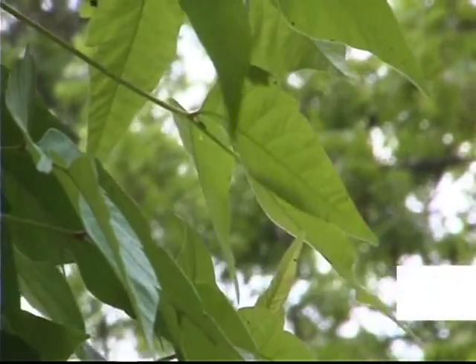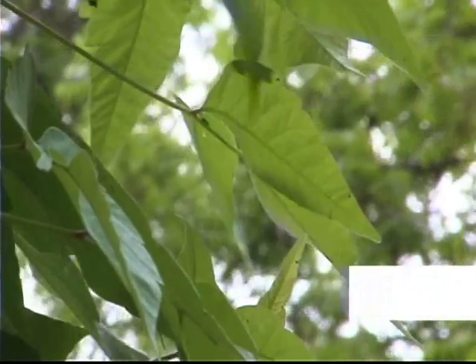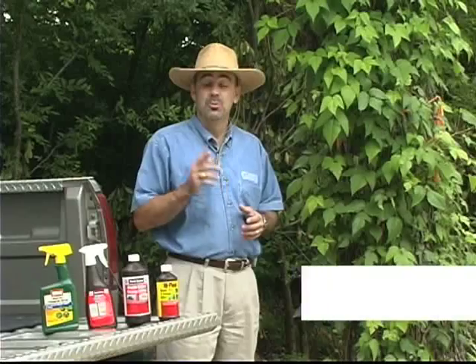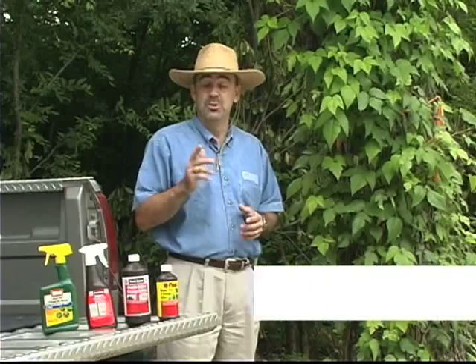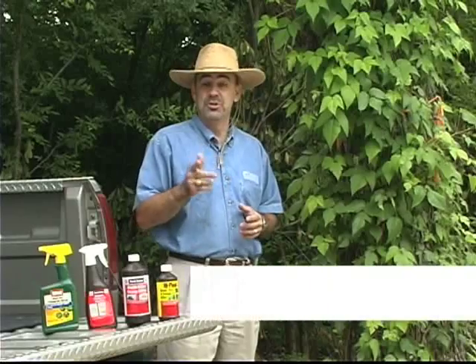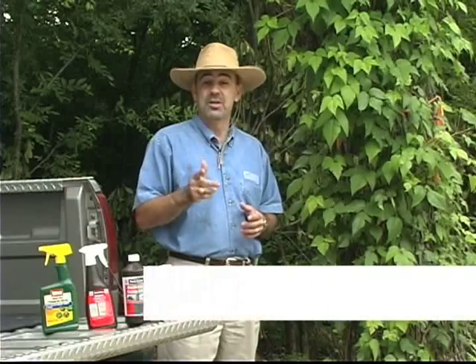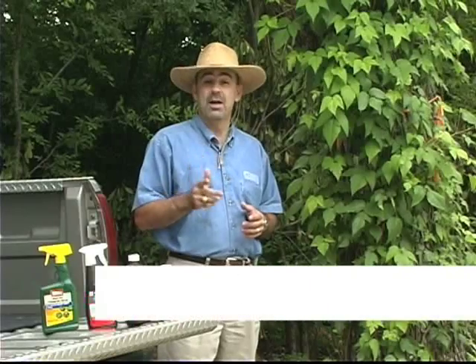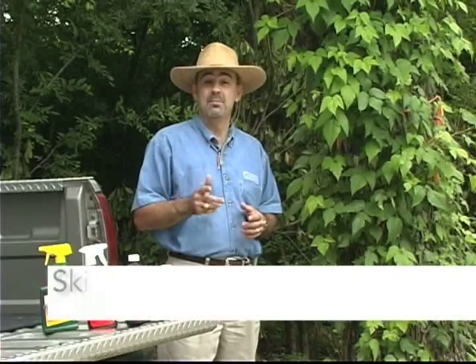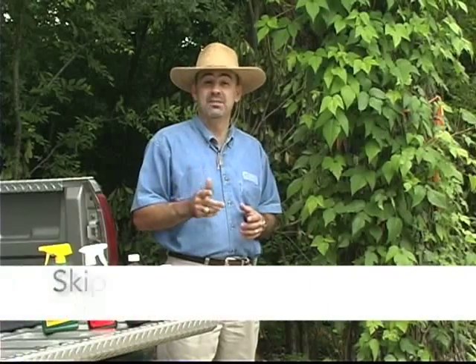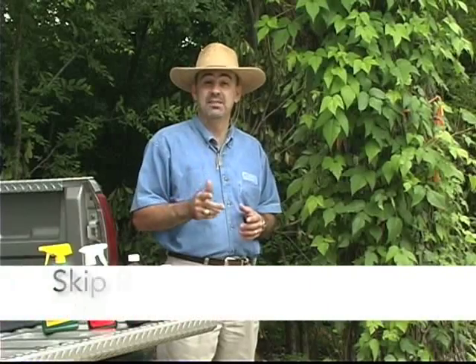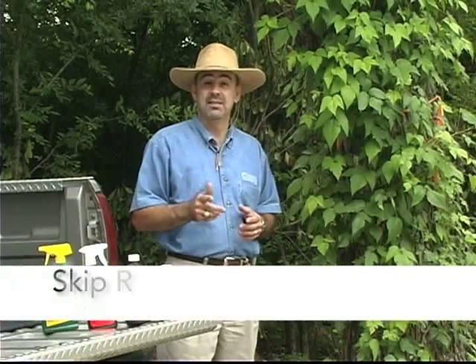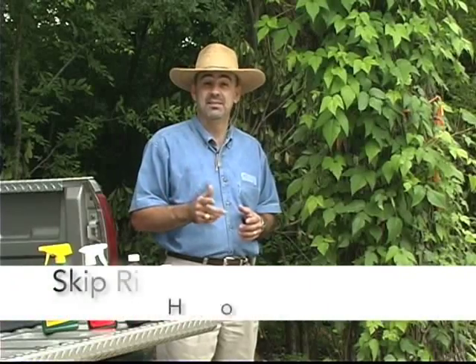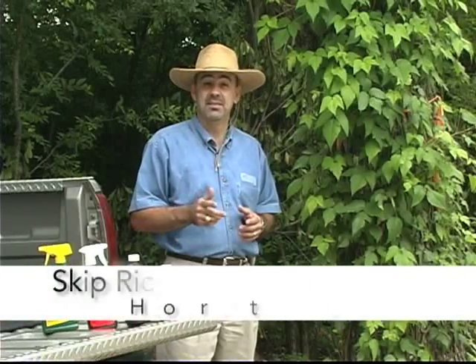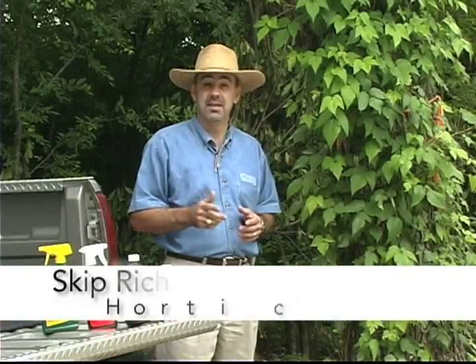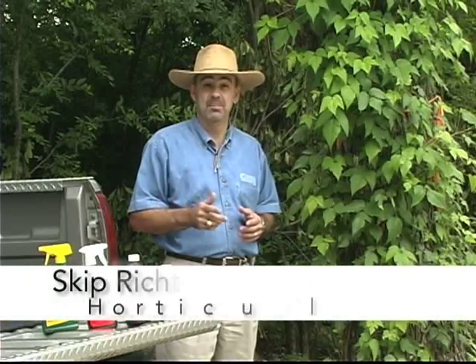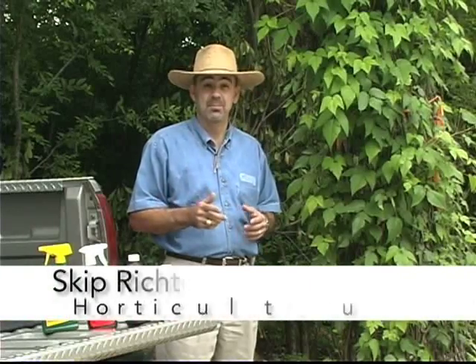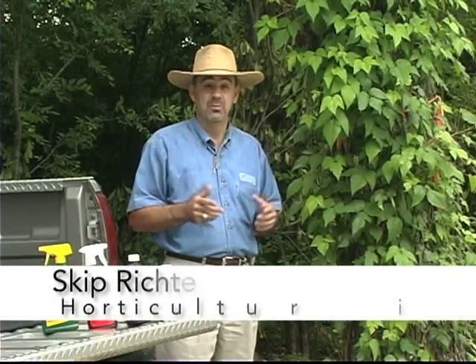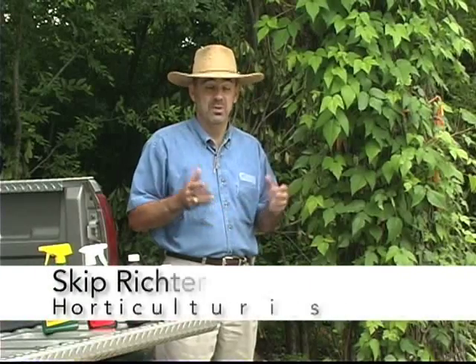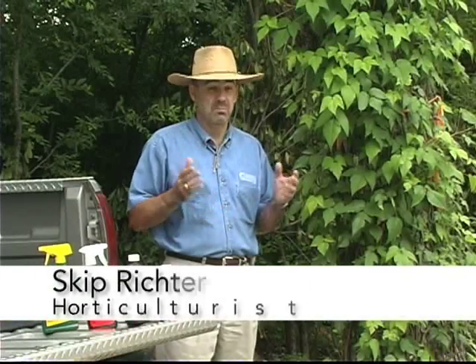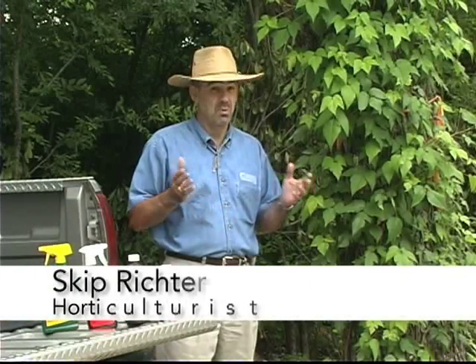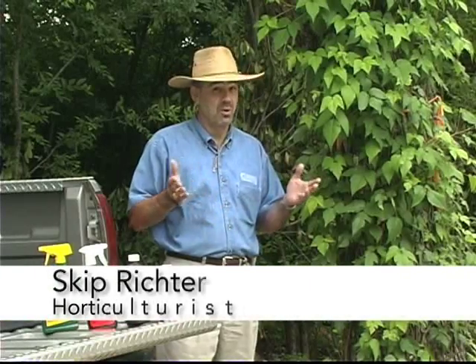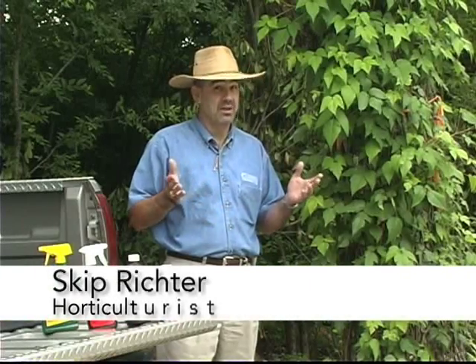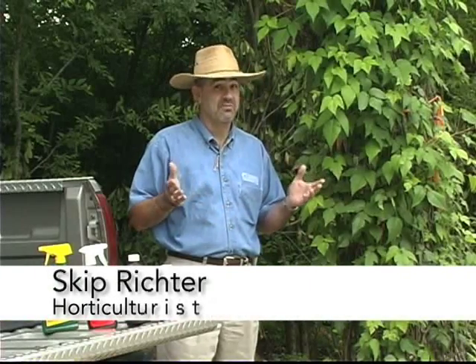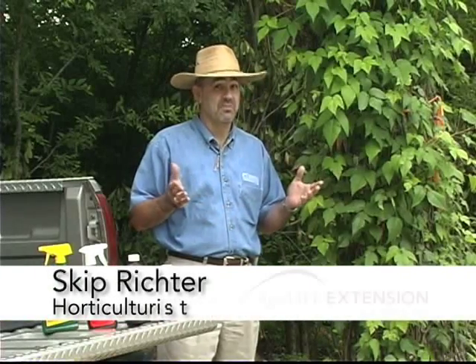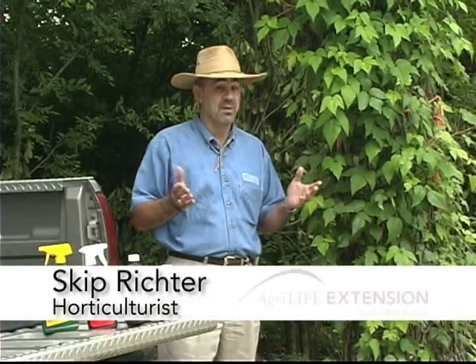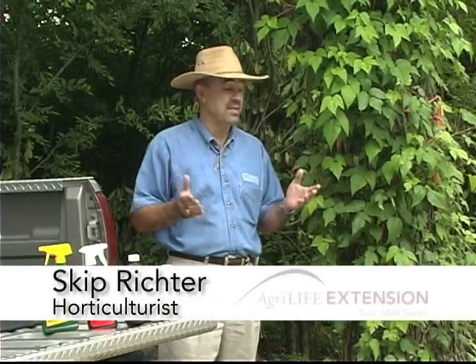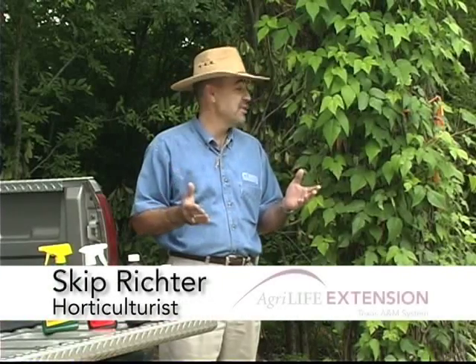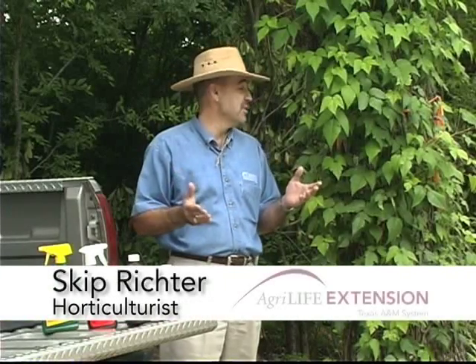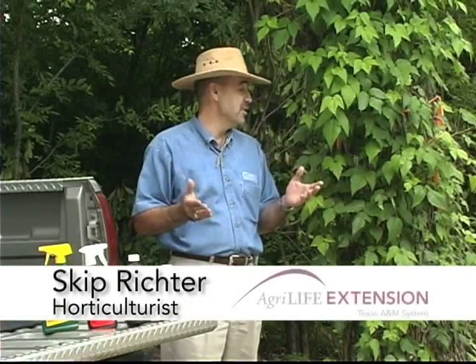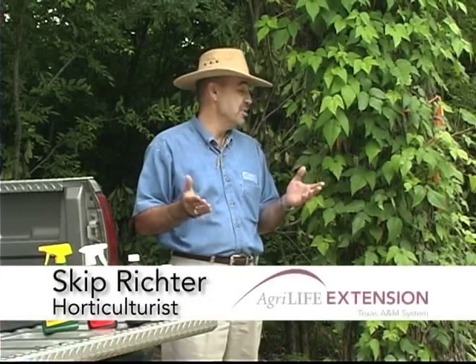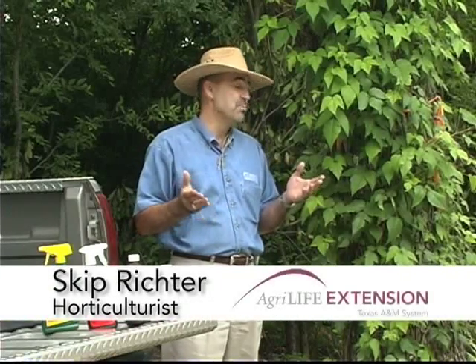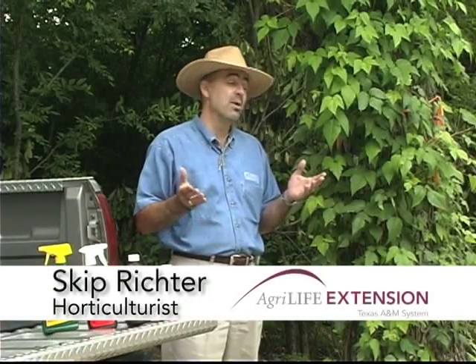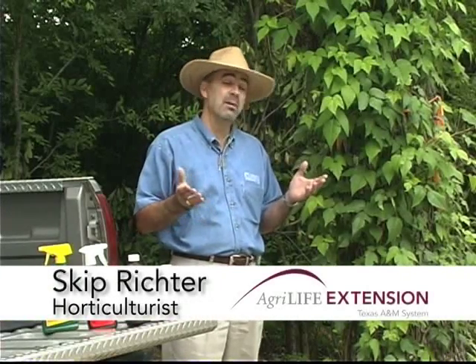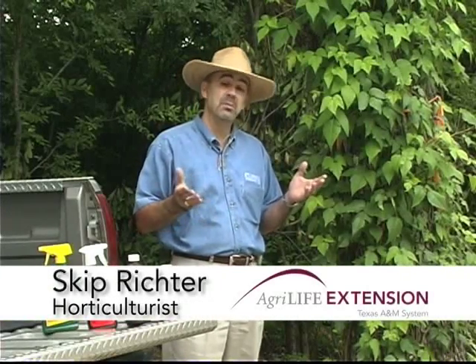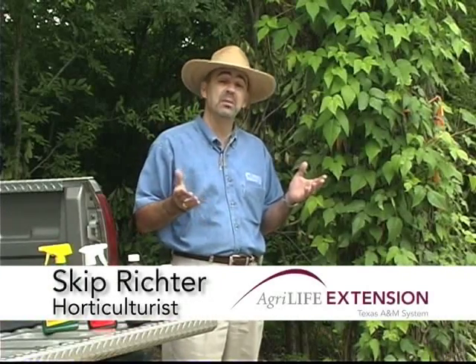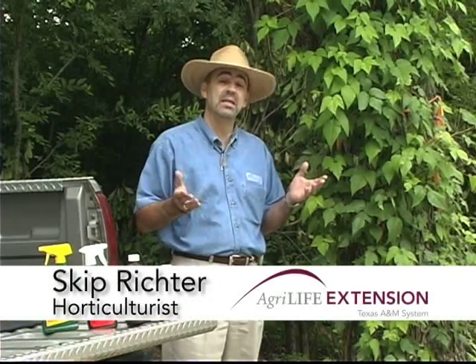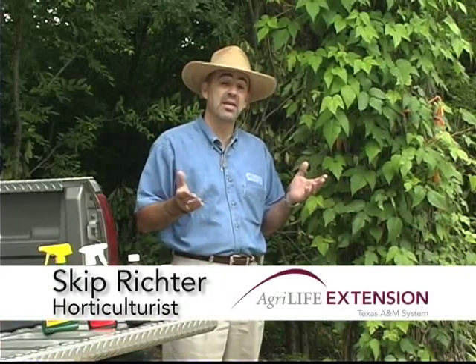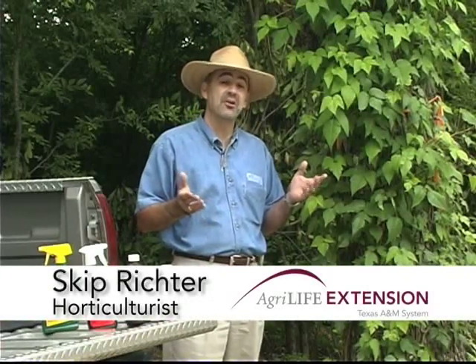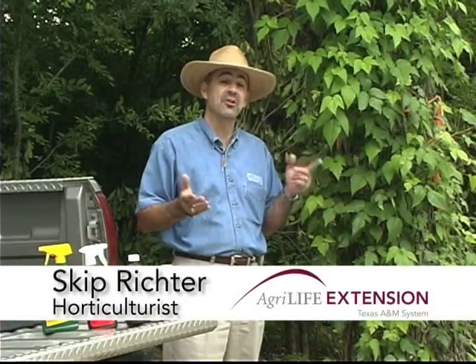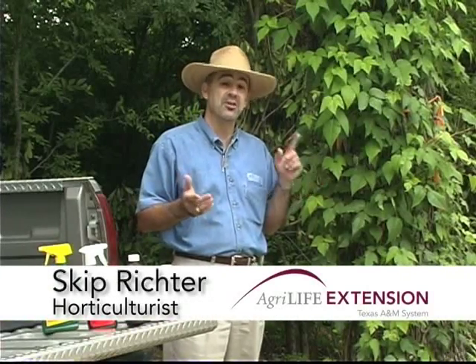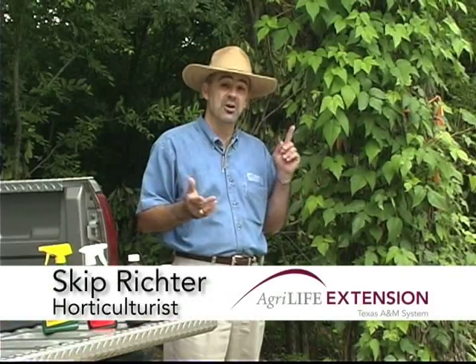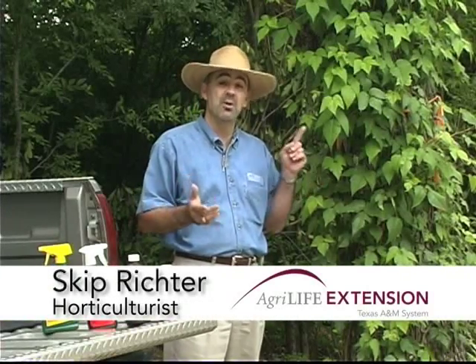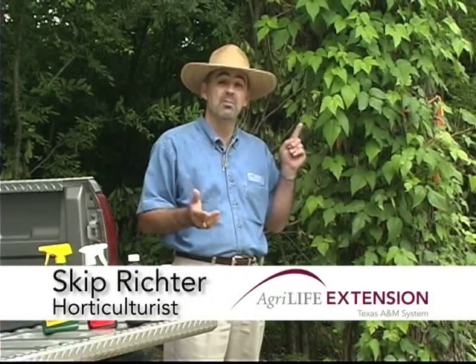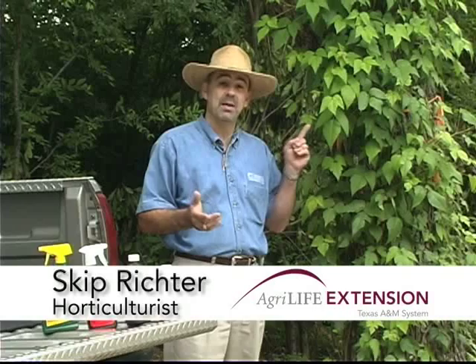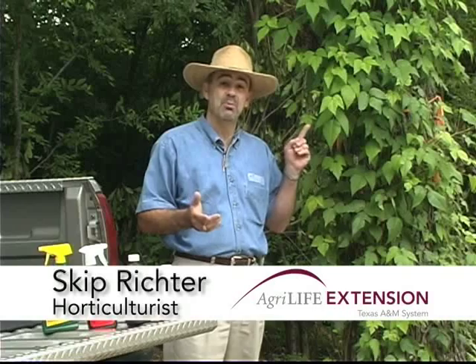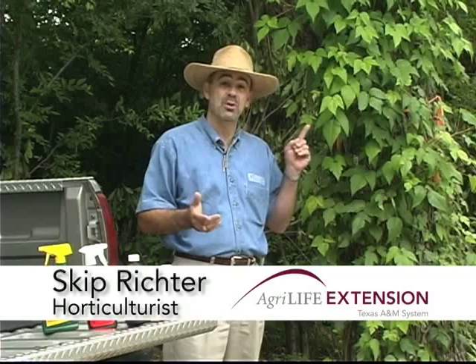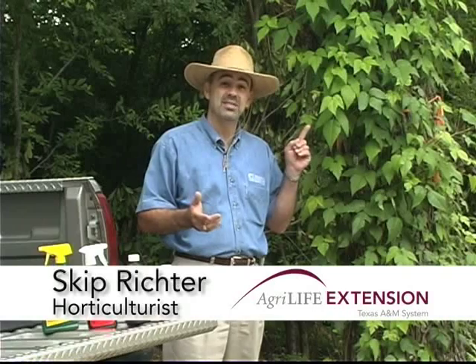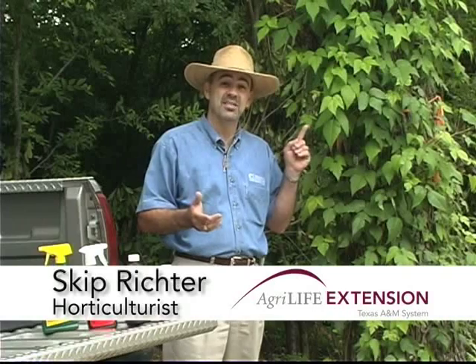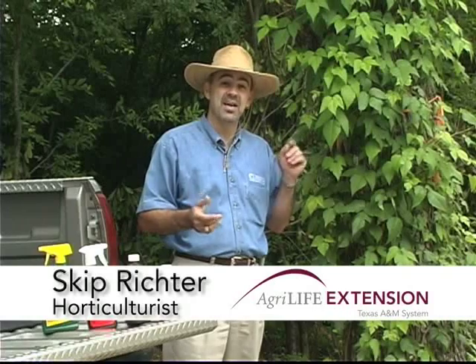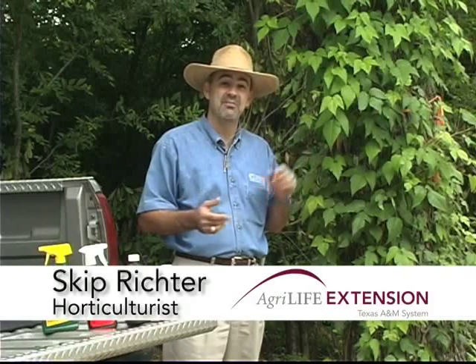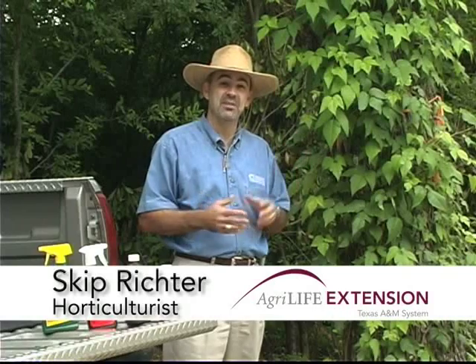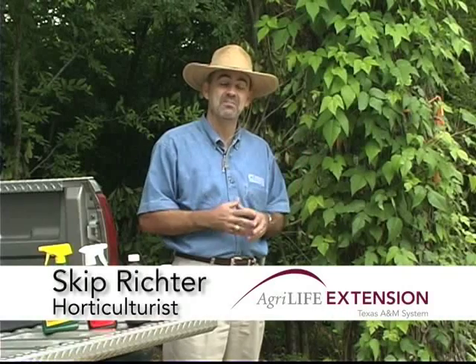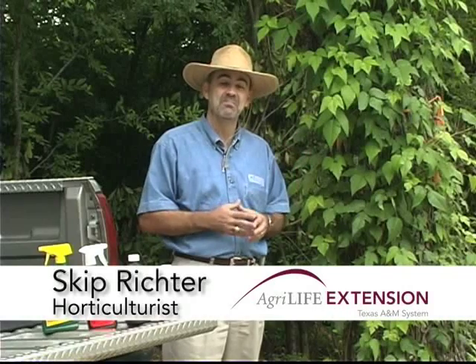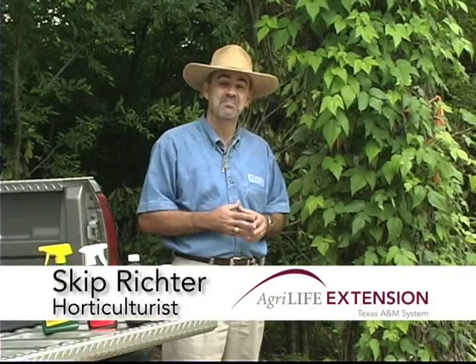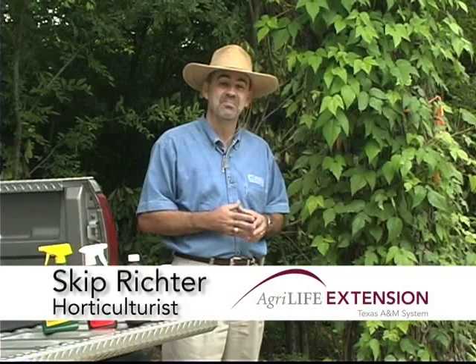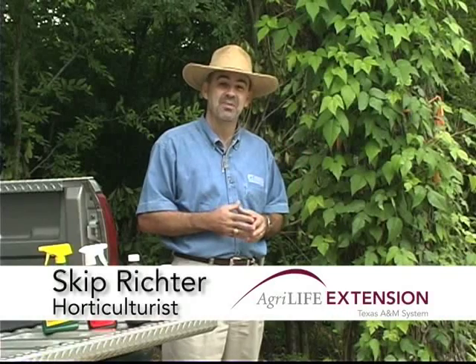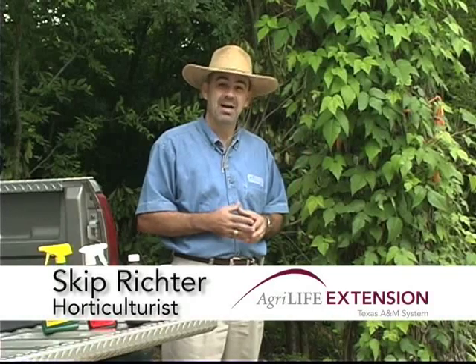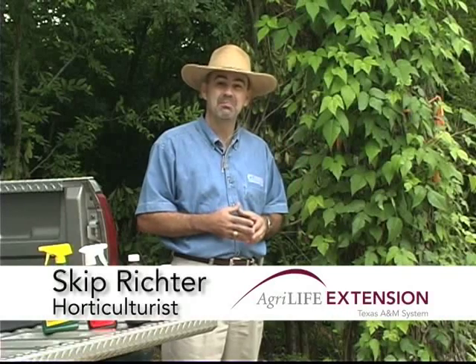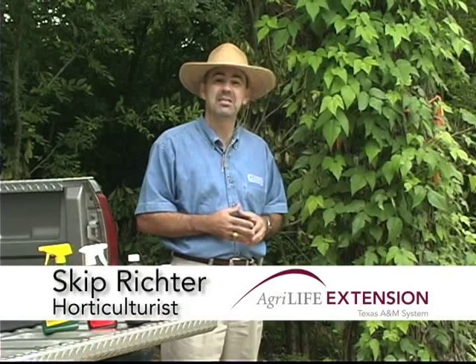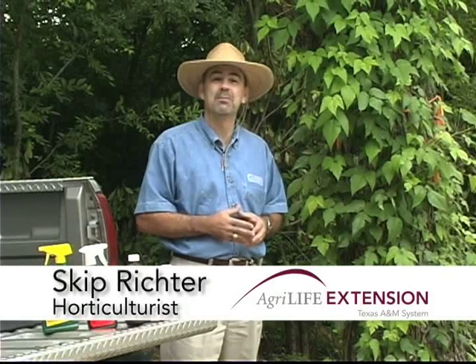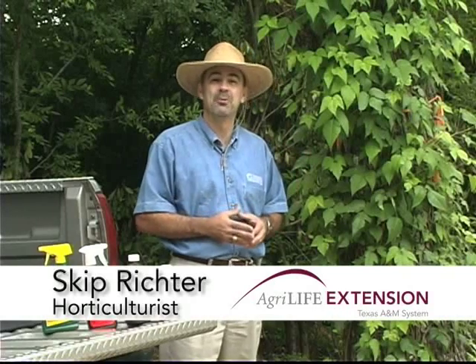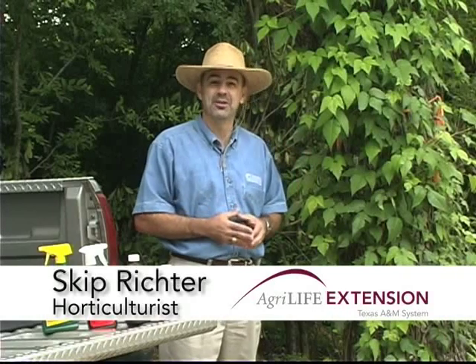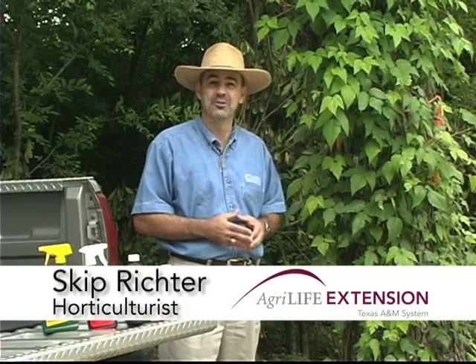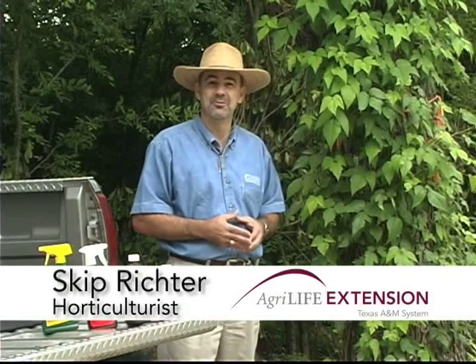With your common sense tip, with more information than you probably care to know about poison ivy, I'm Skip Richter.